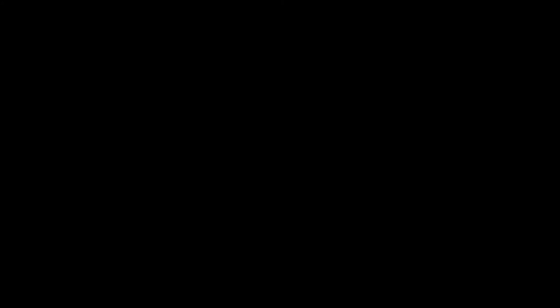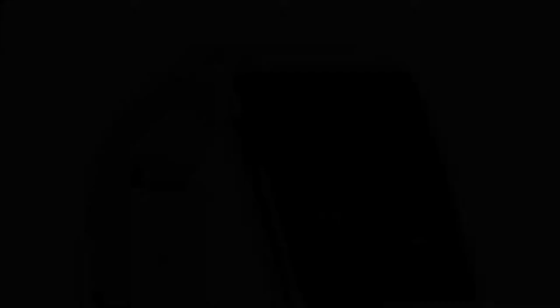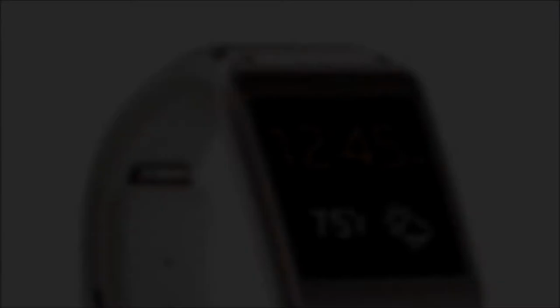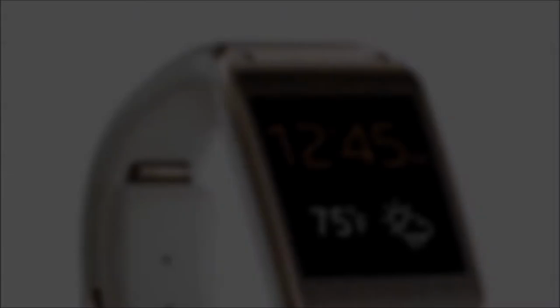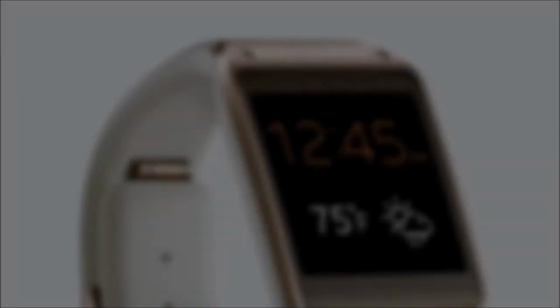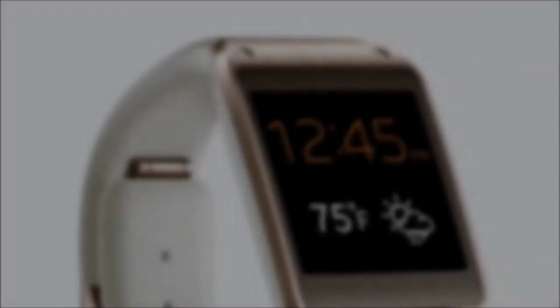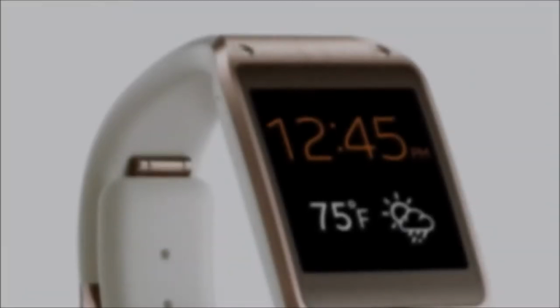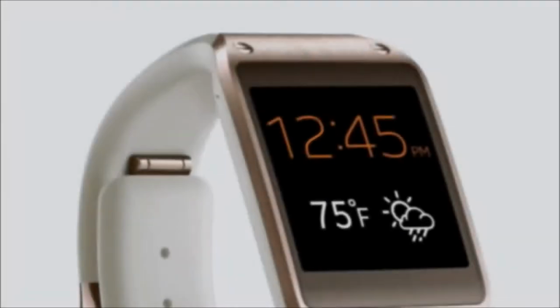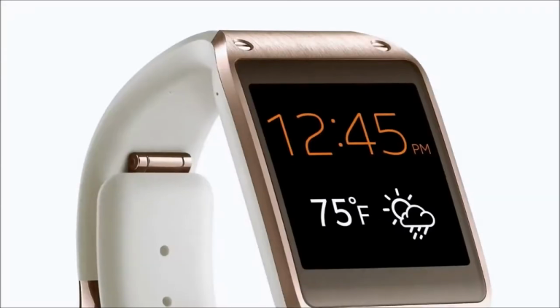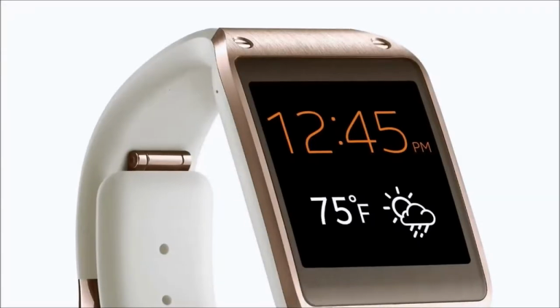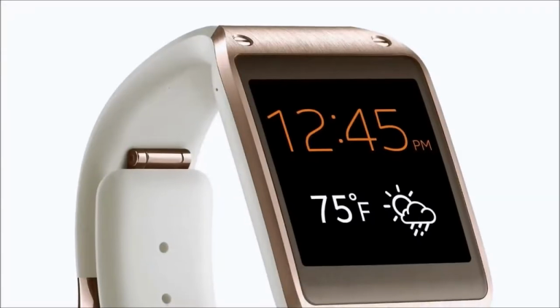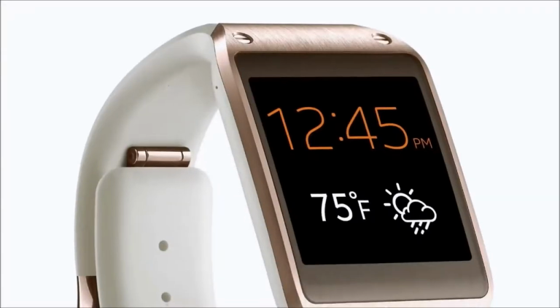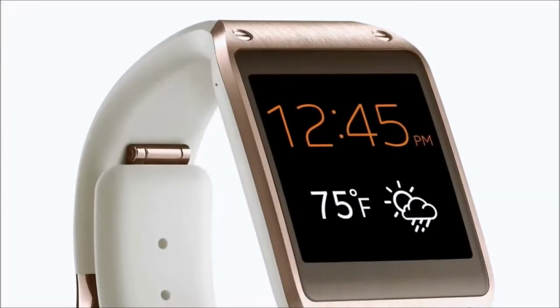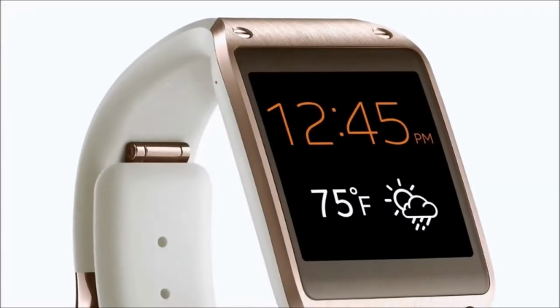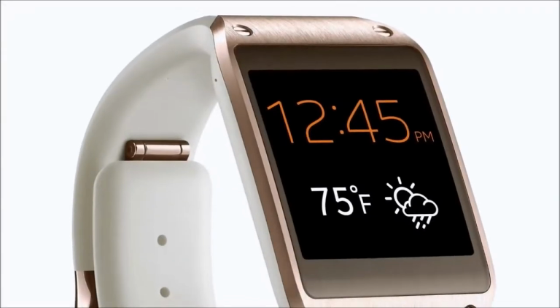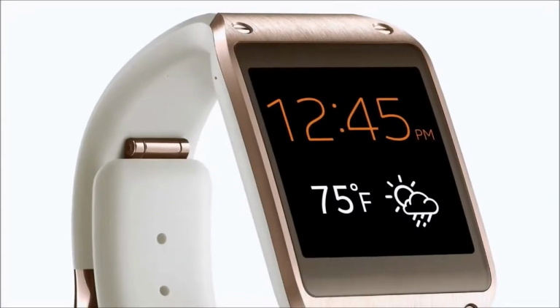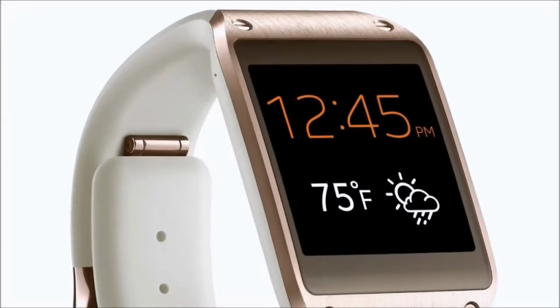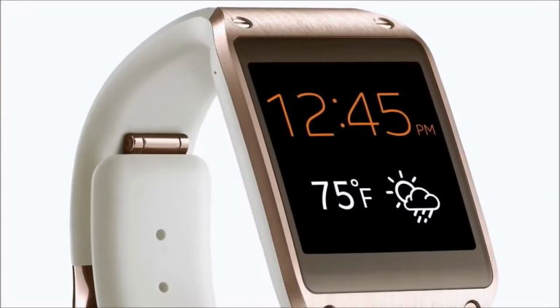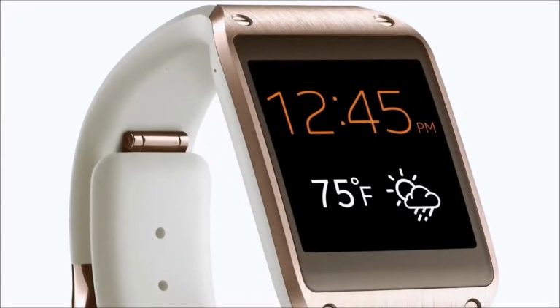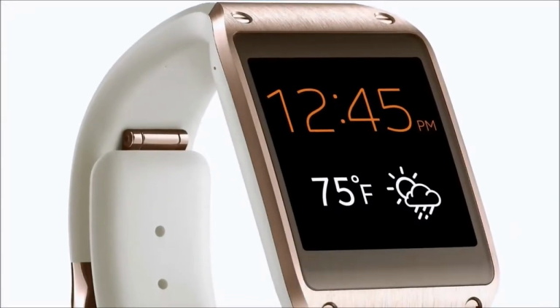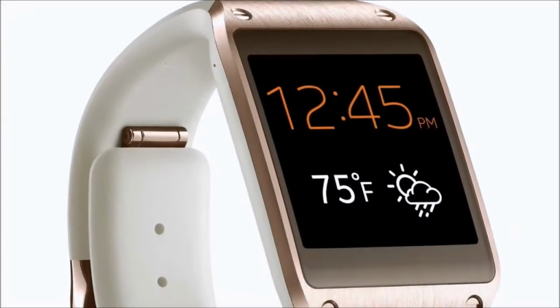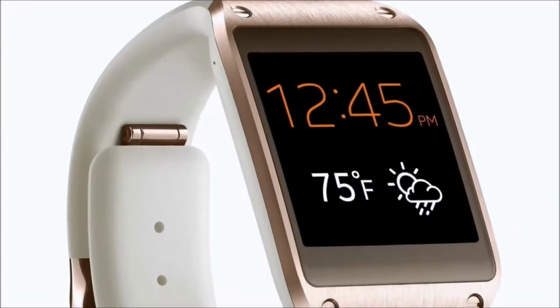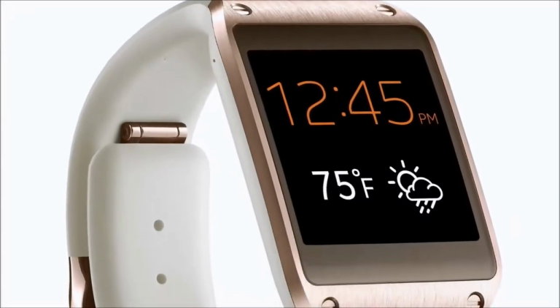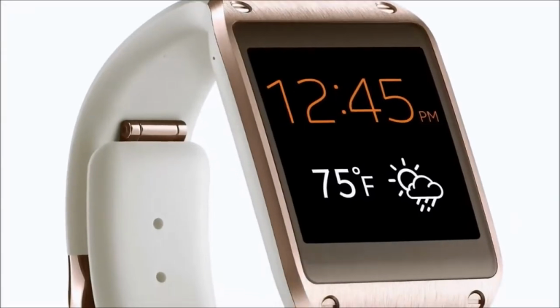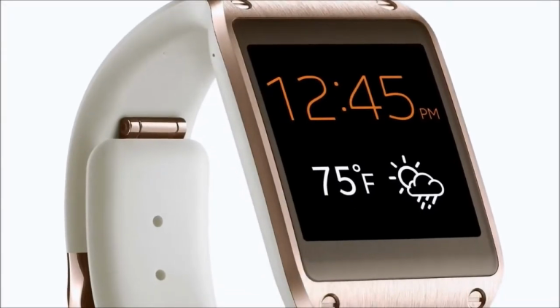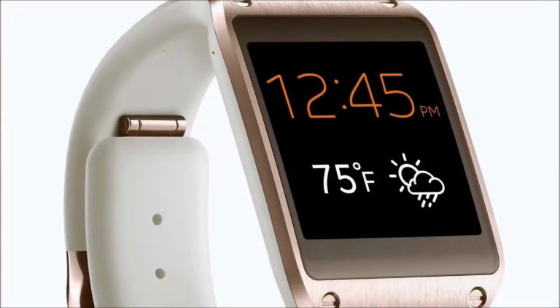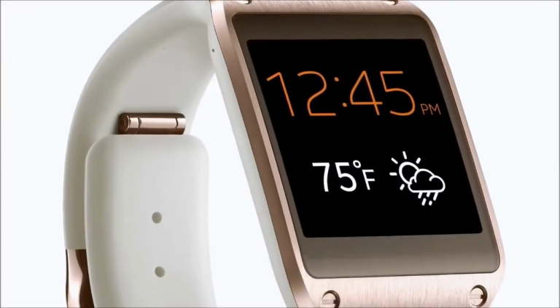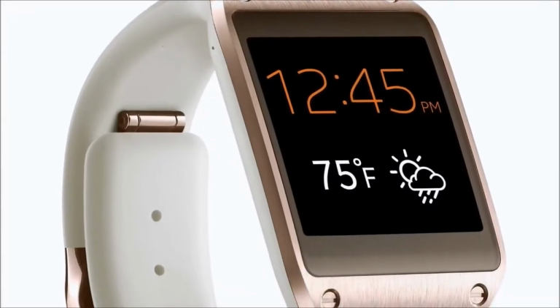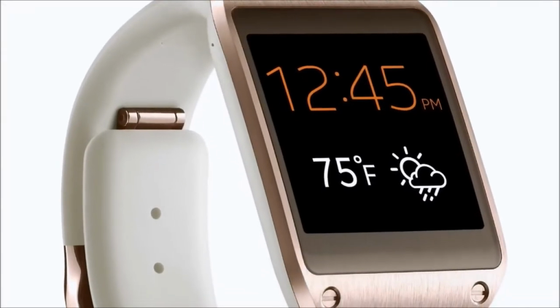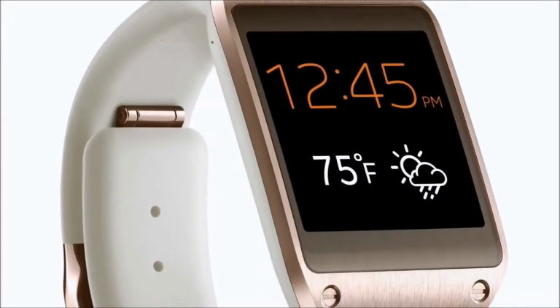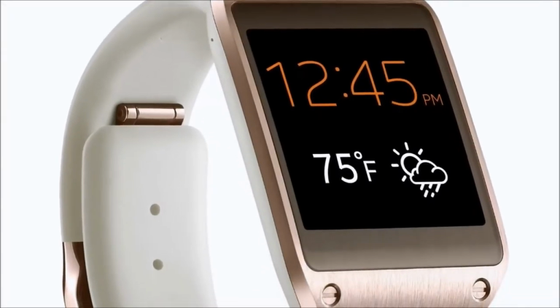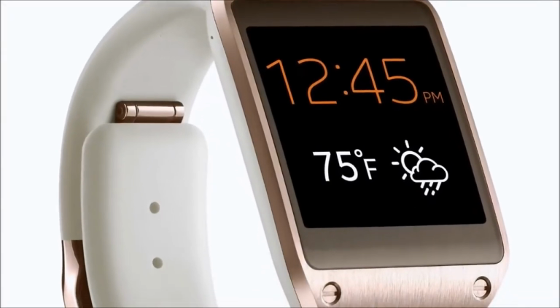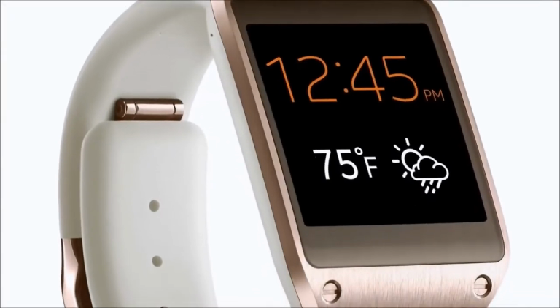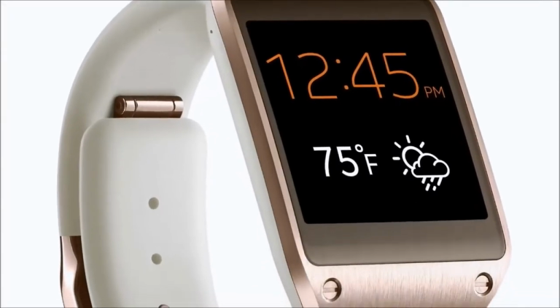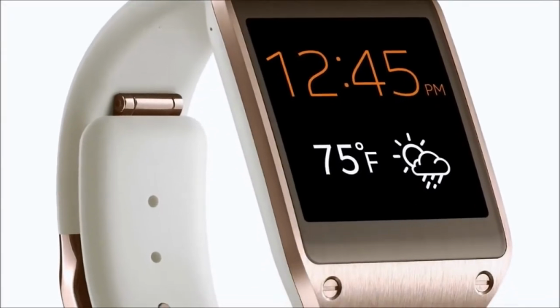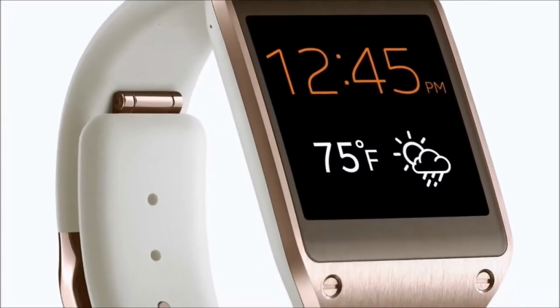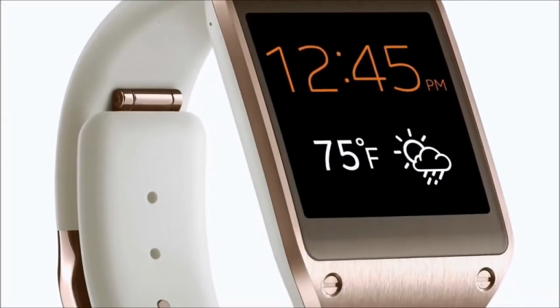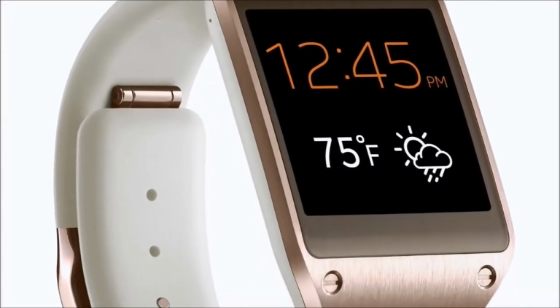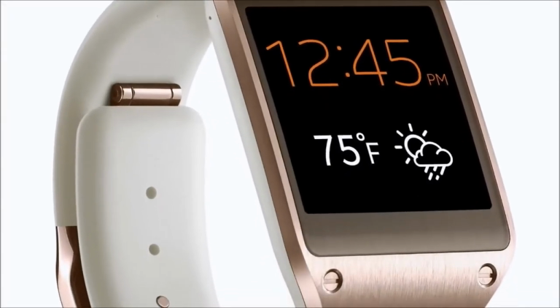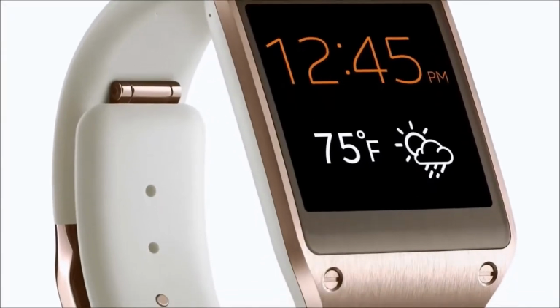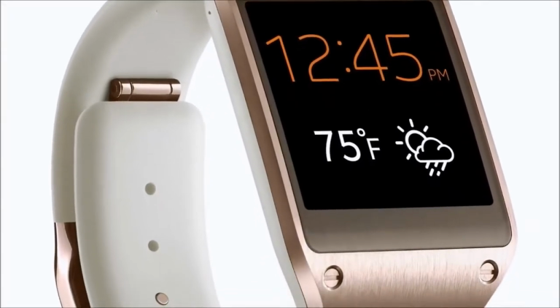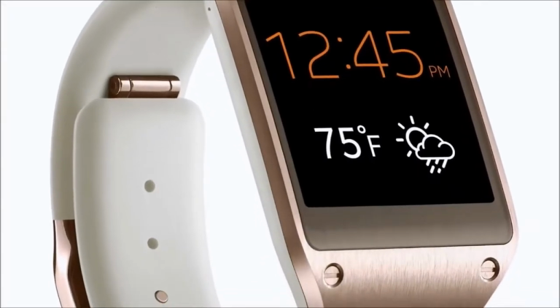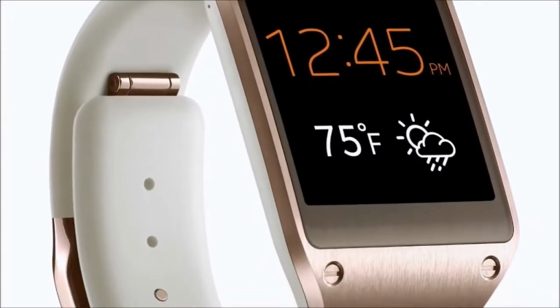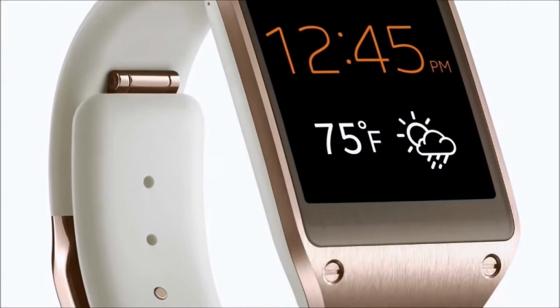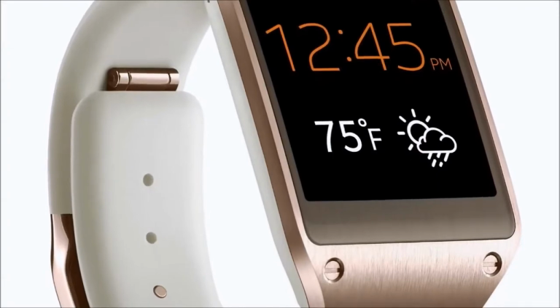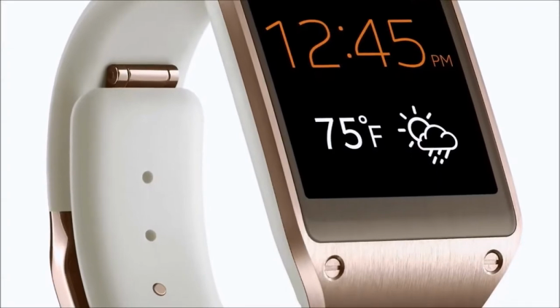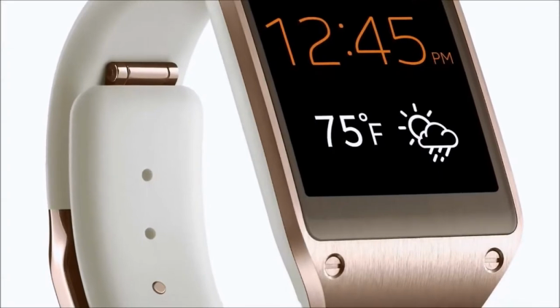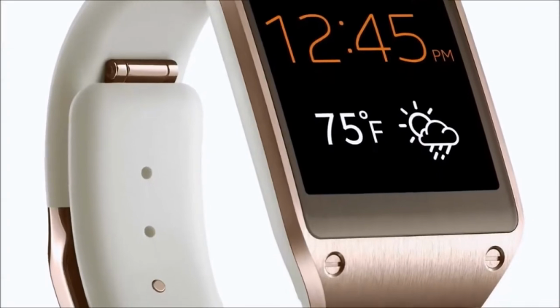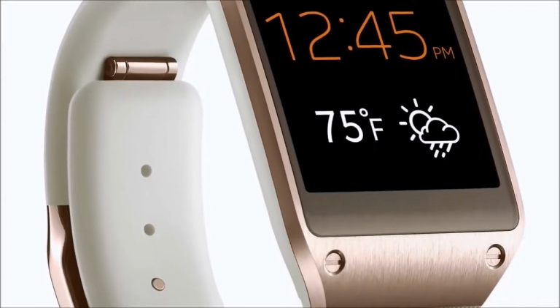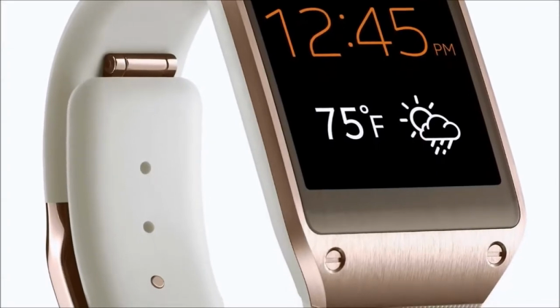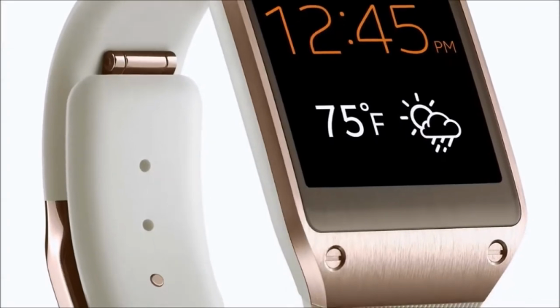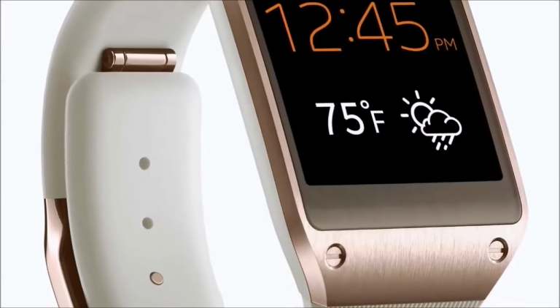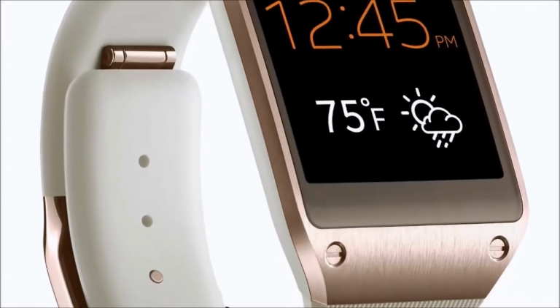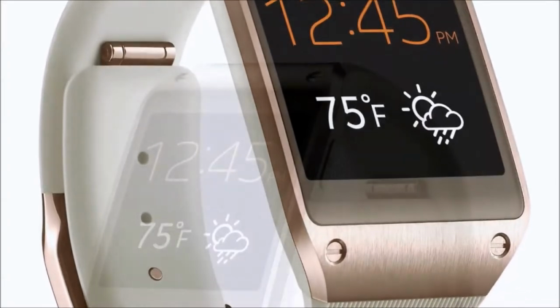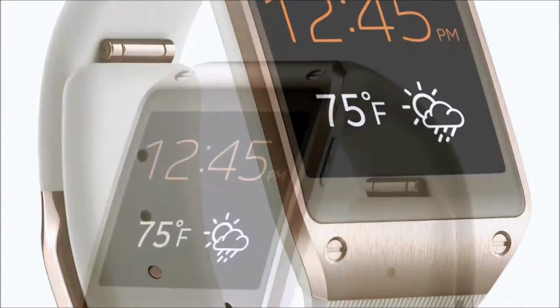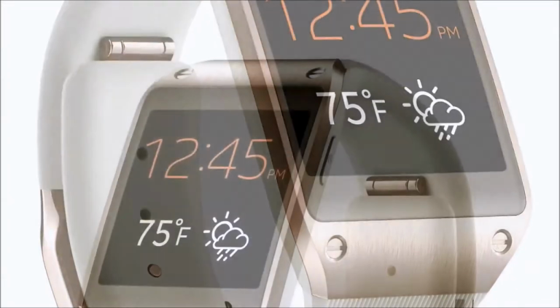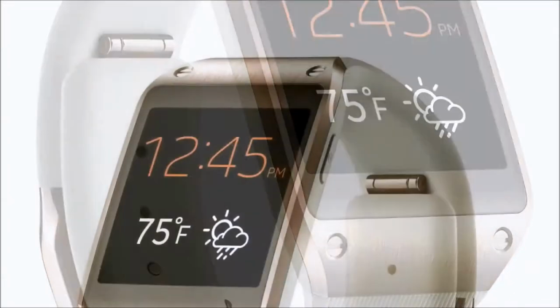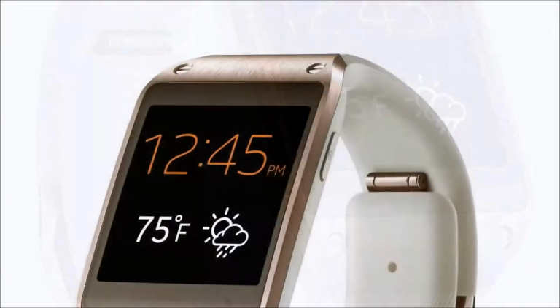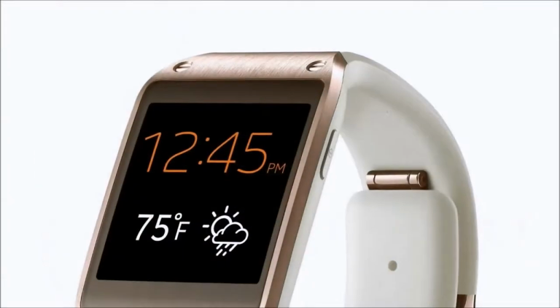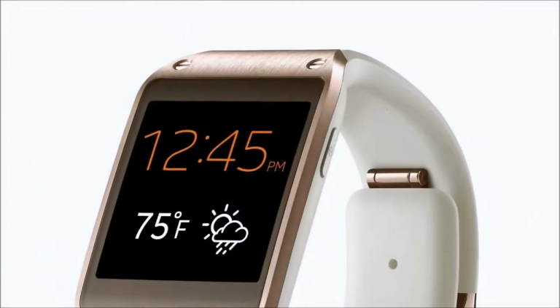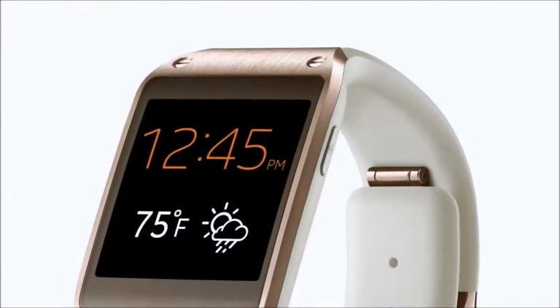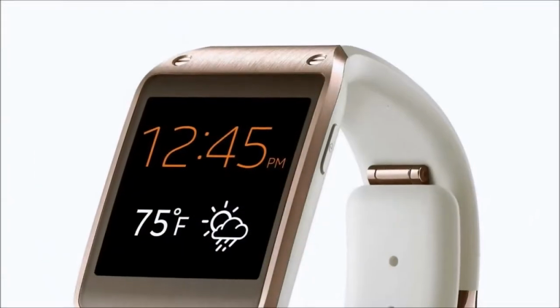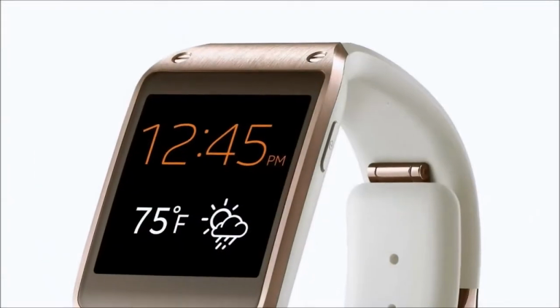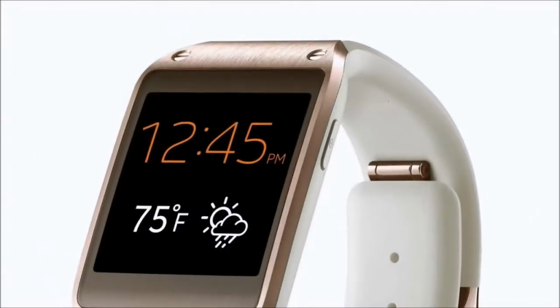Hey guys, Mark here, and today we're taking a look at the Samsung Galaxy Gear smartwatch. This one's in rose gold.